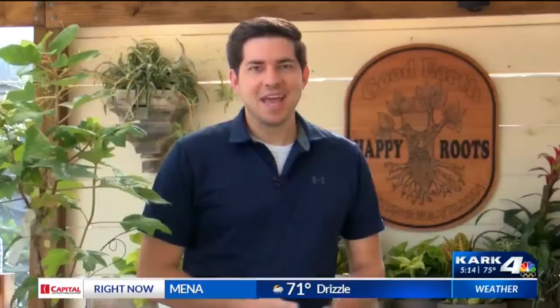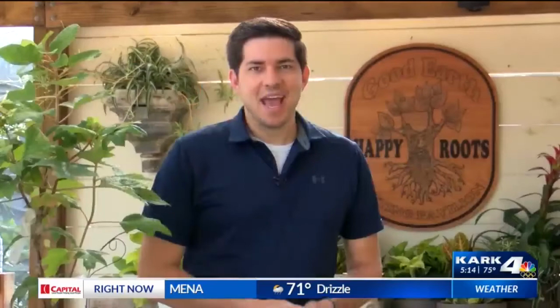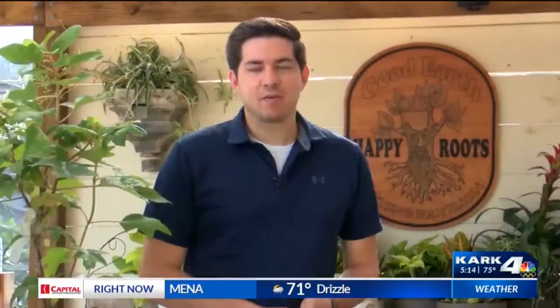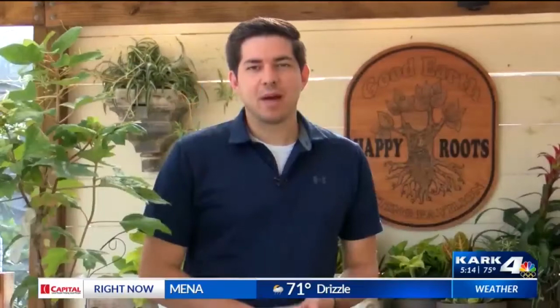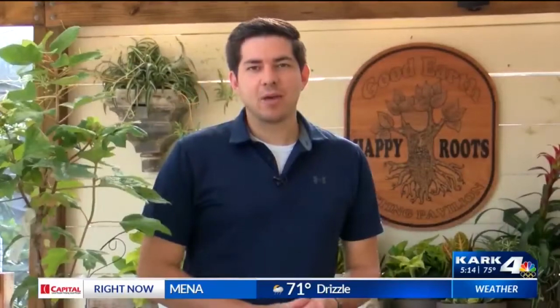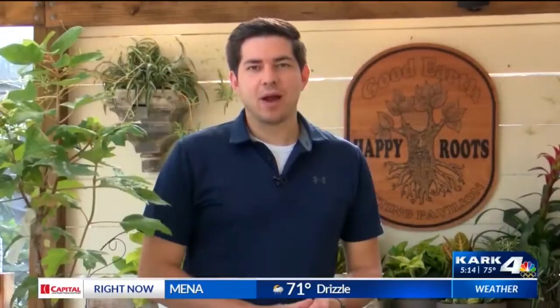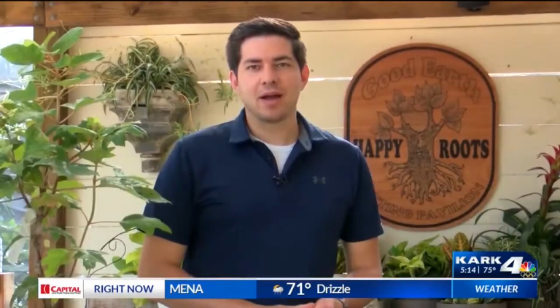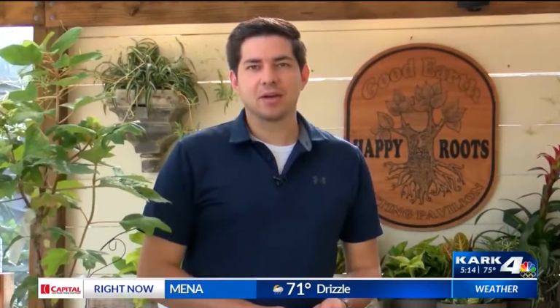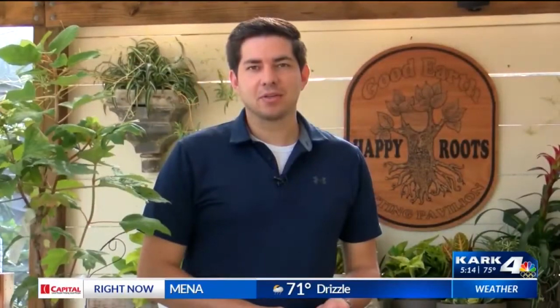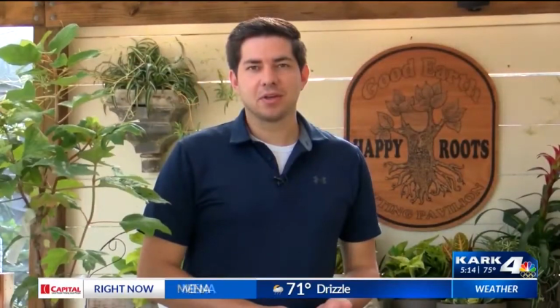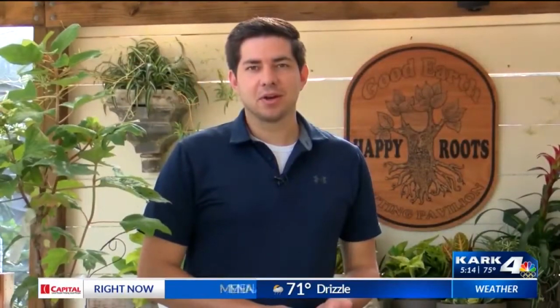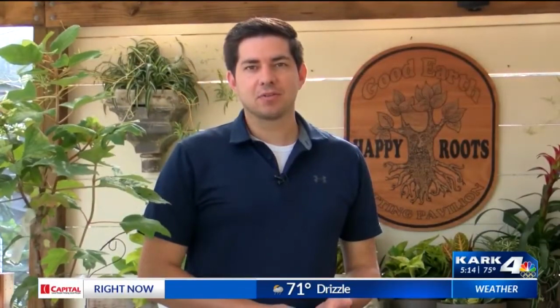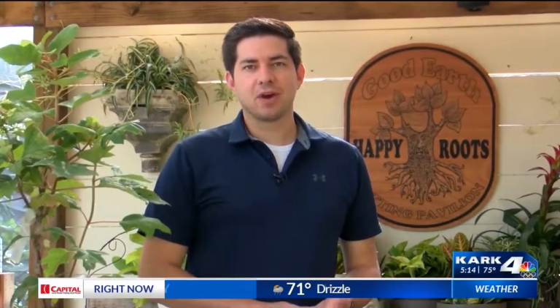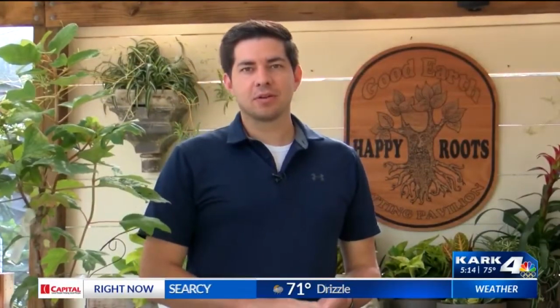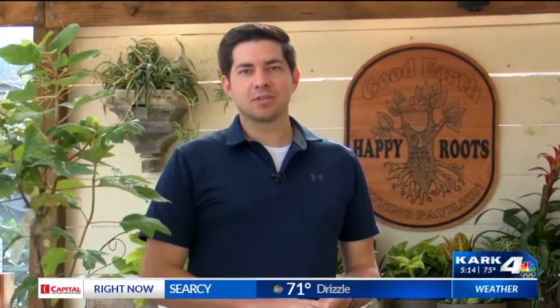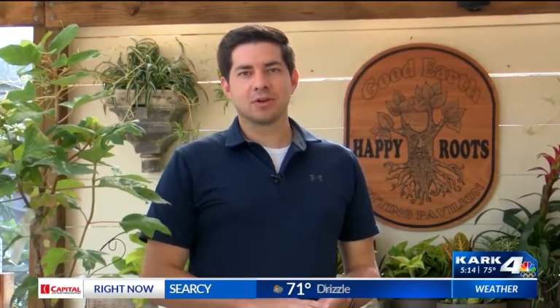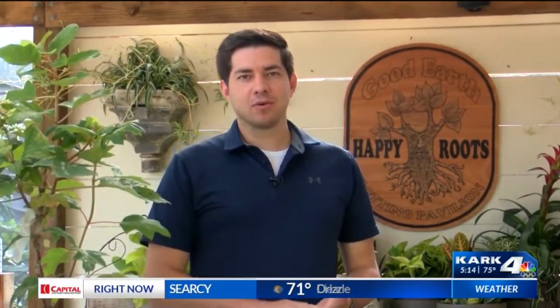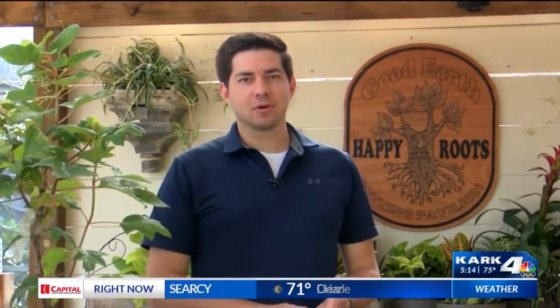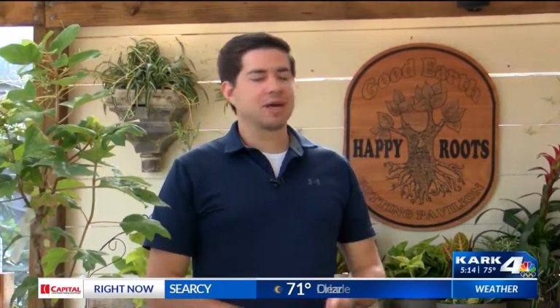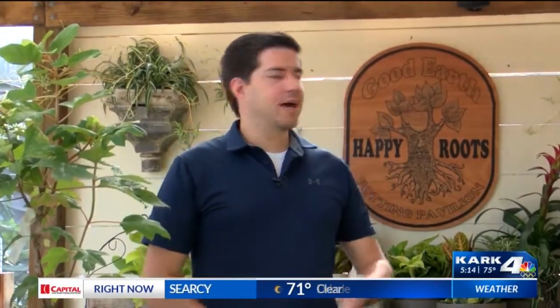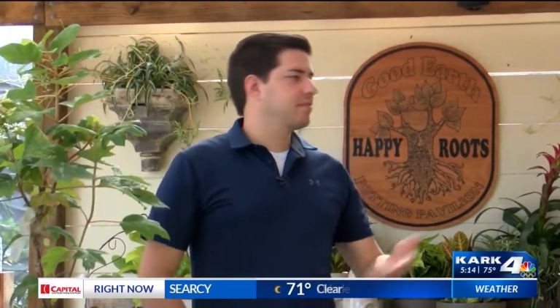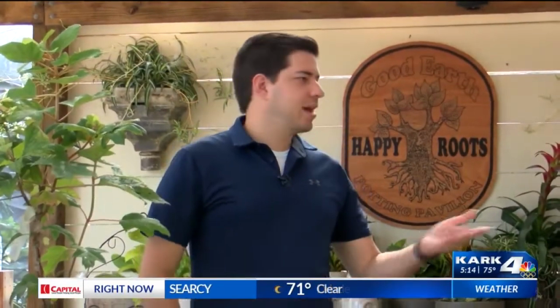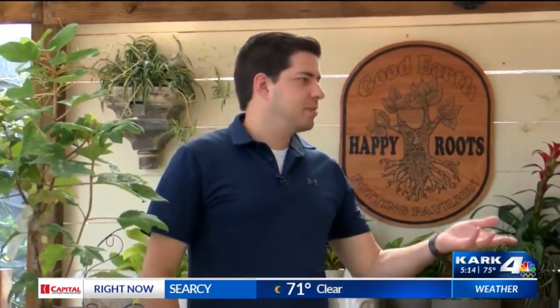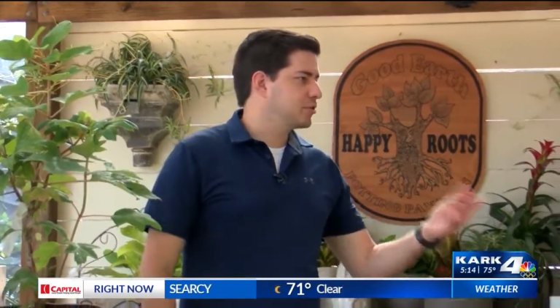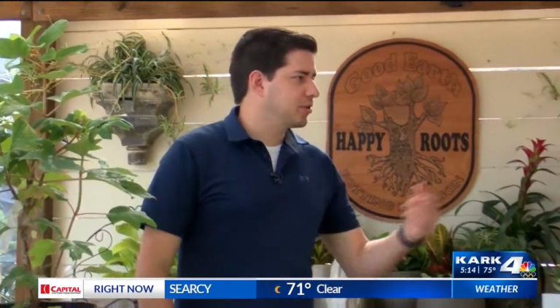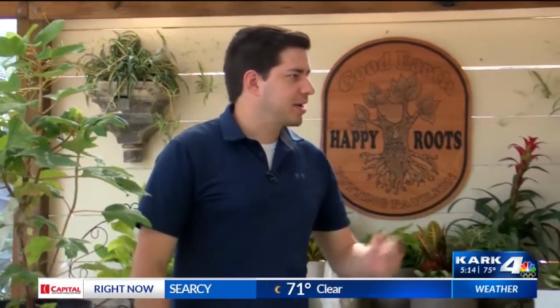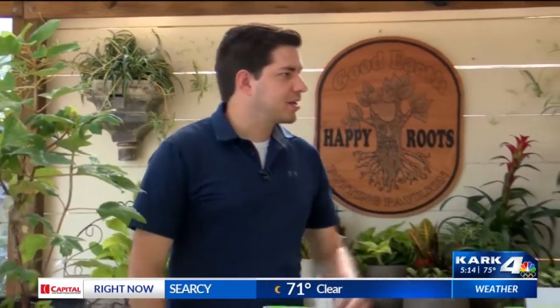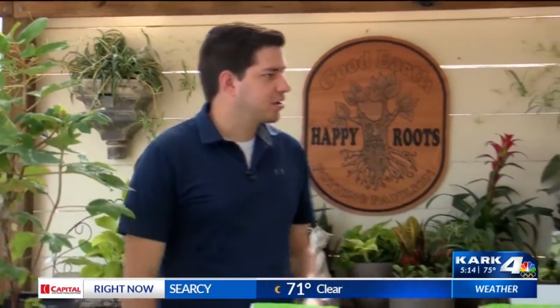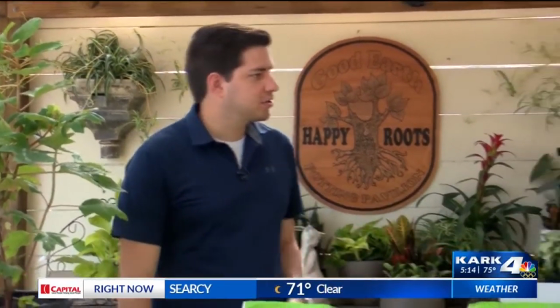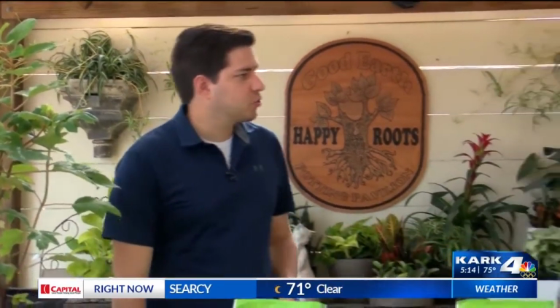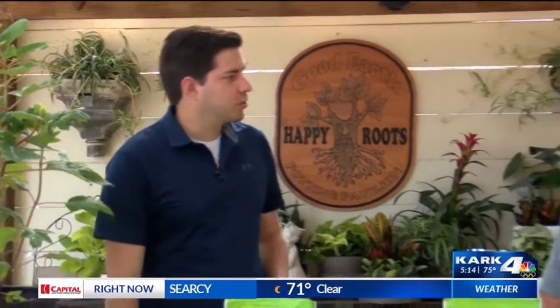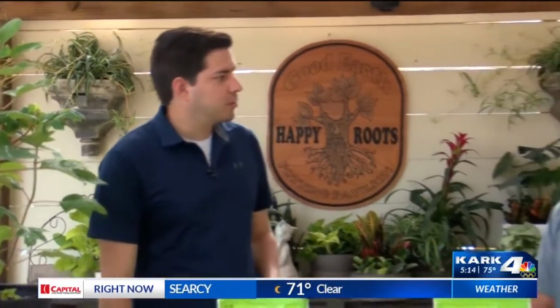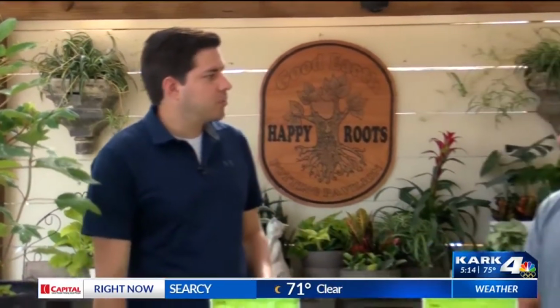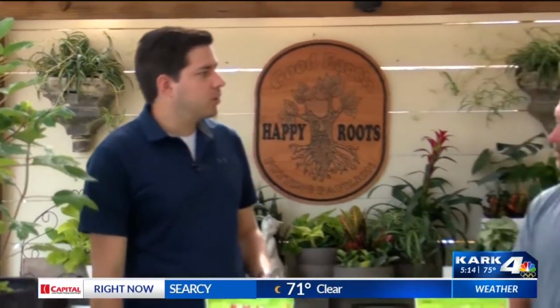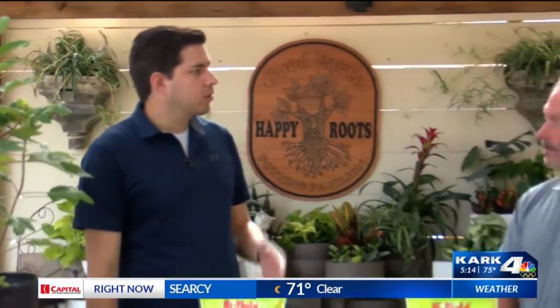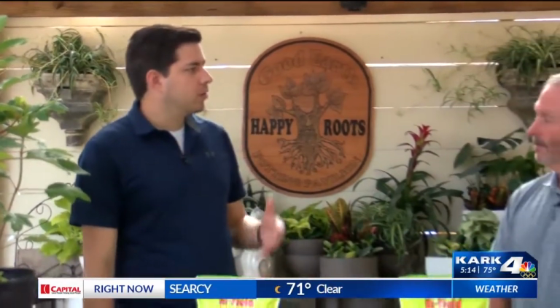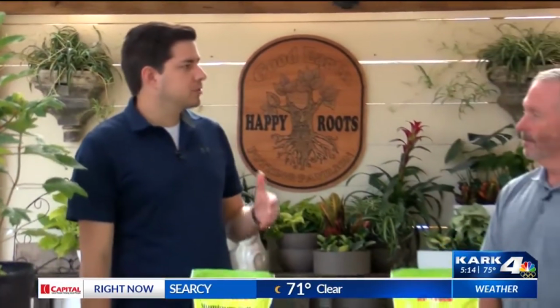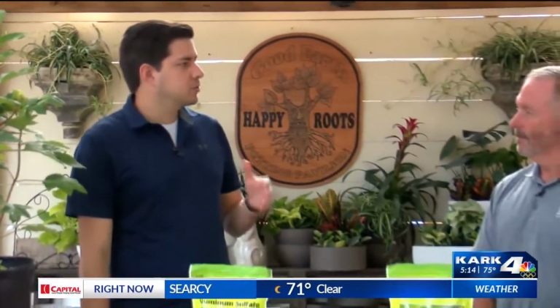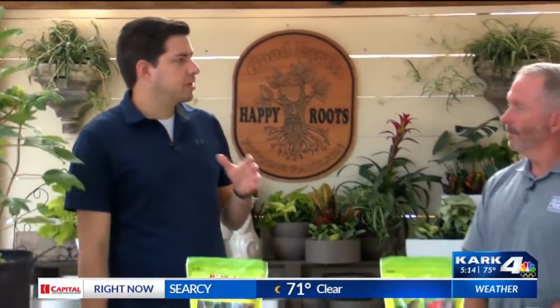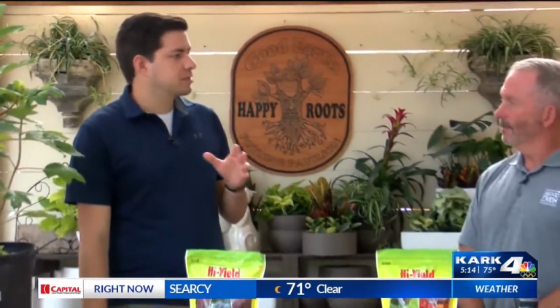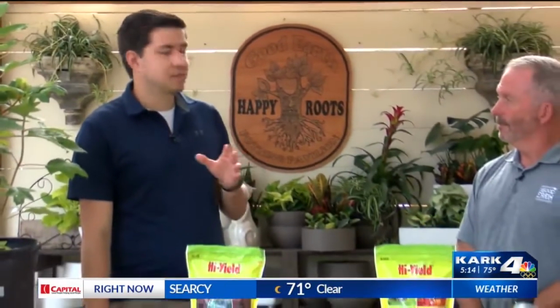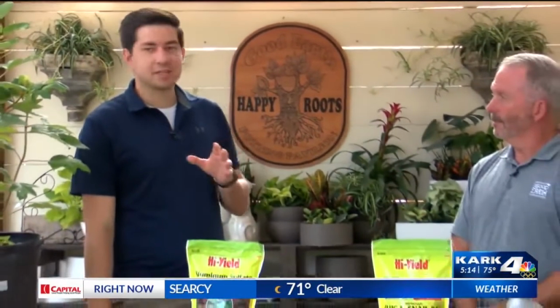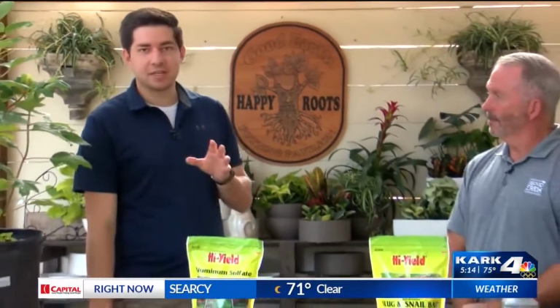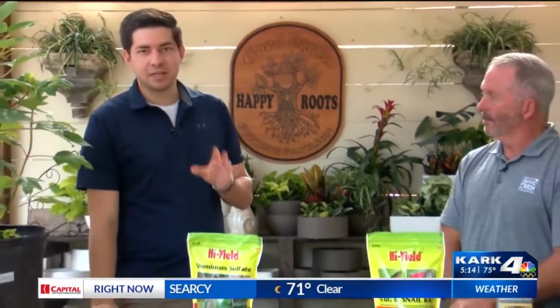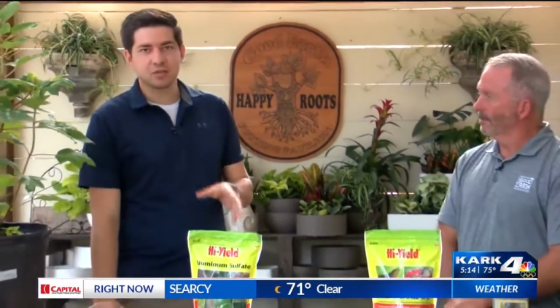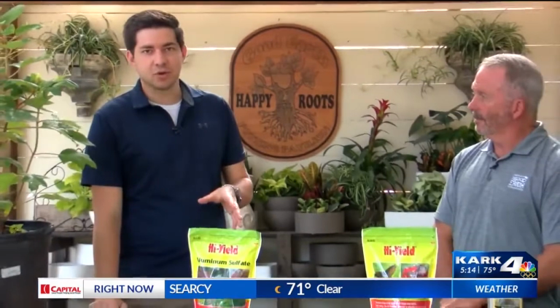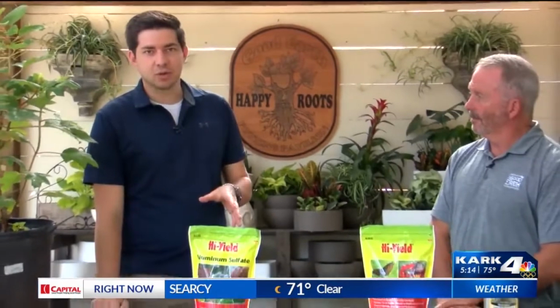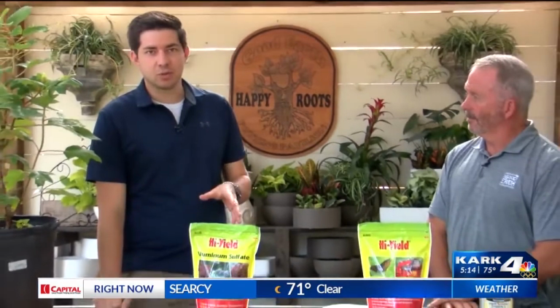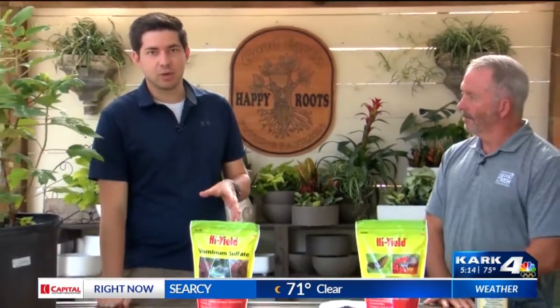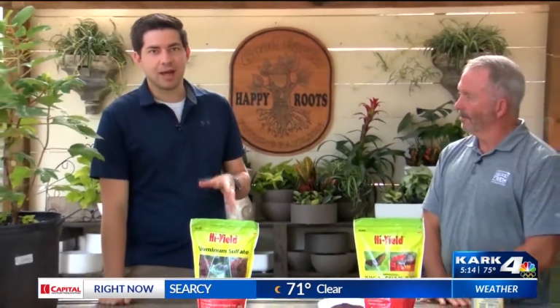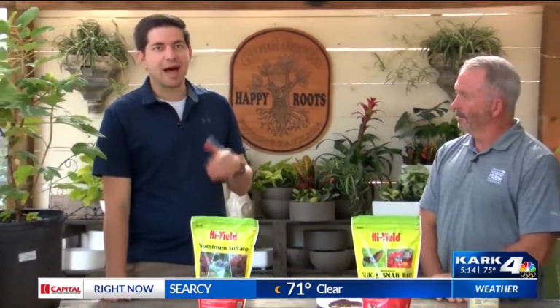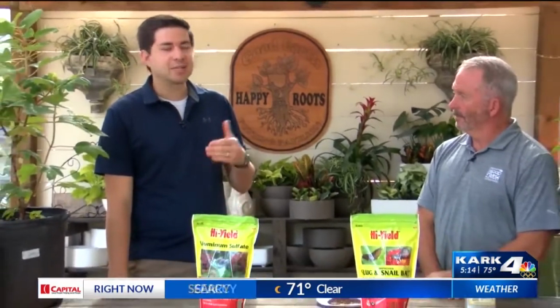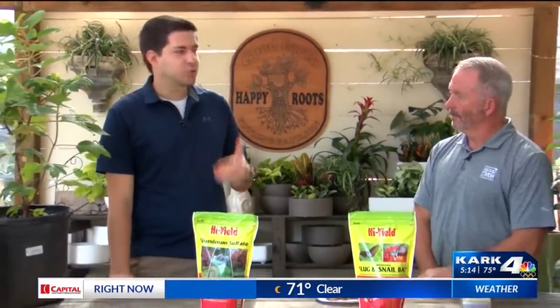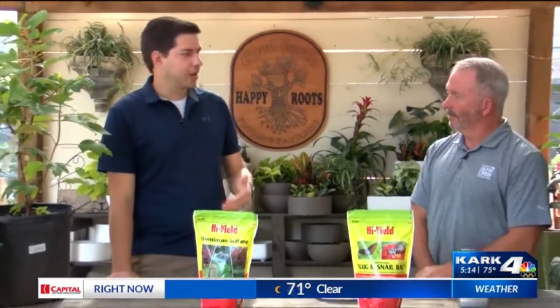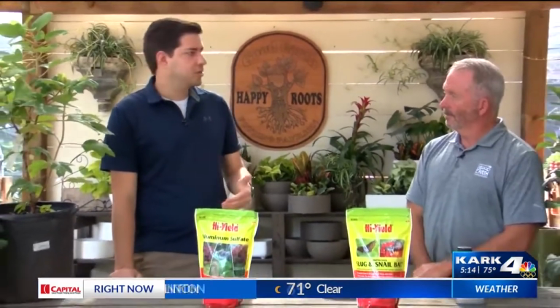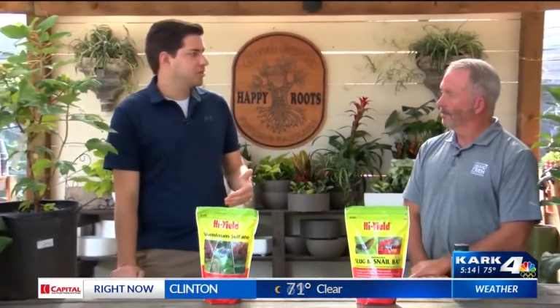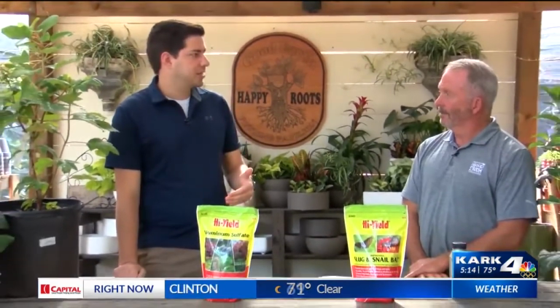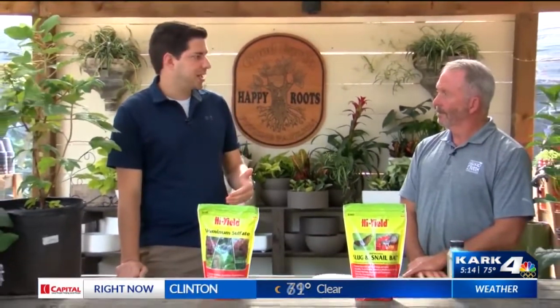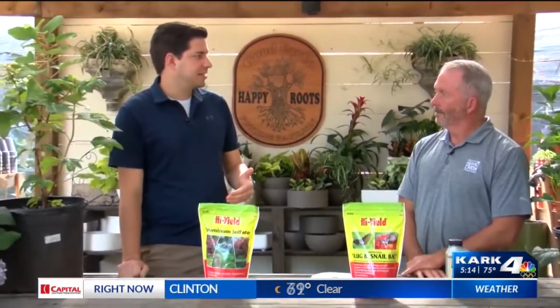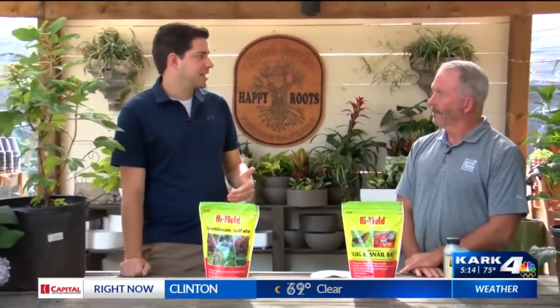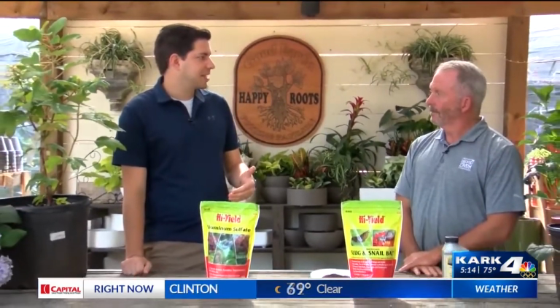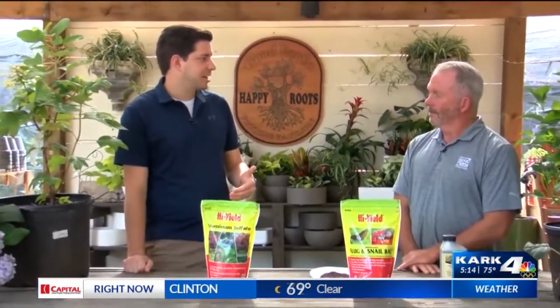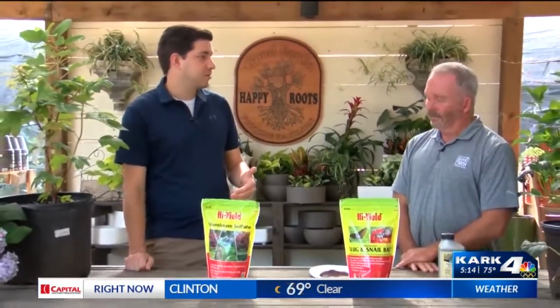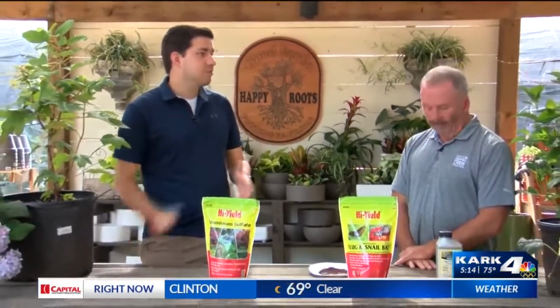Hey everybody, we're out here at the Good Earth Garden Center. I have got Mr. Greg Curtis with me. We're going to be discussing in this first one, hydrangeas and how to take care of them.